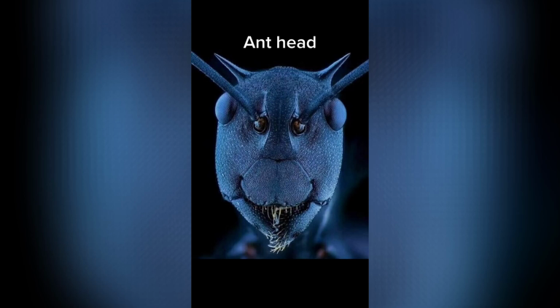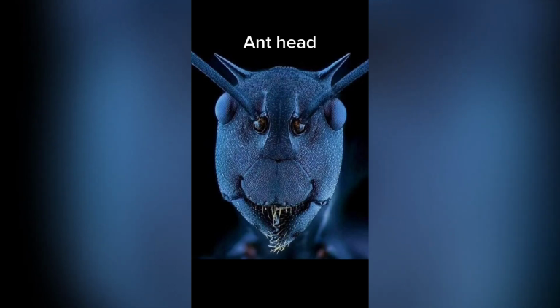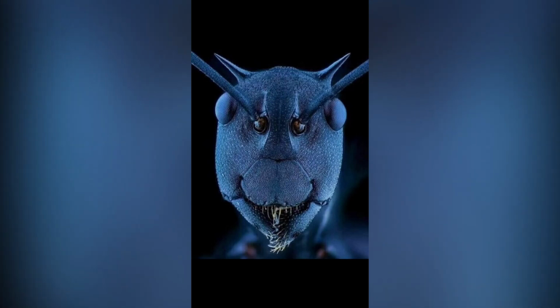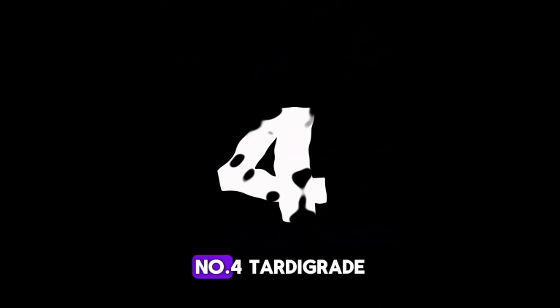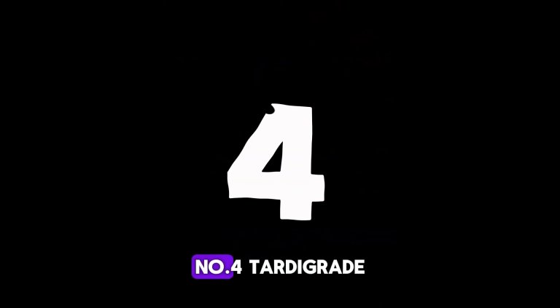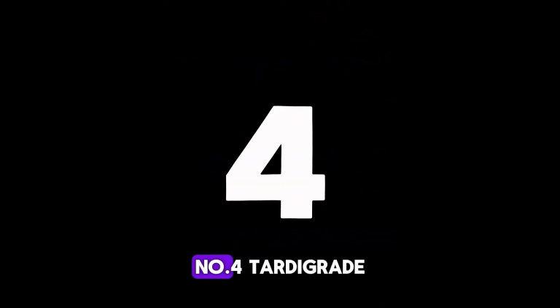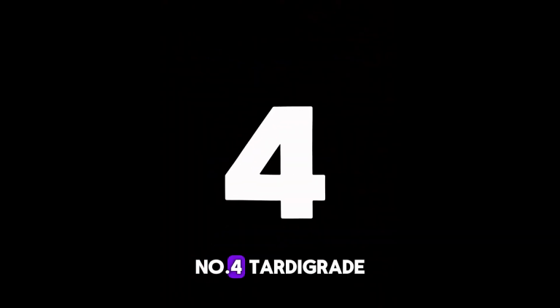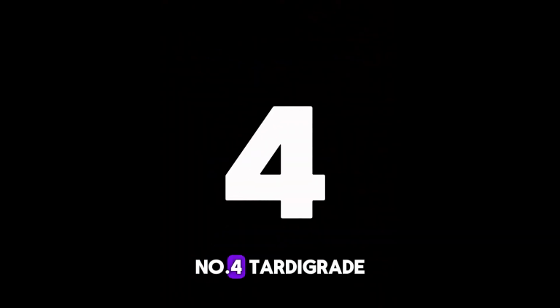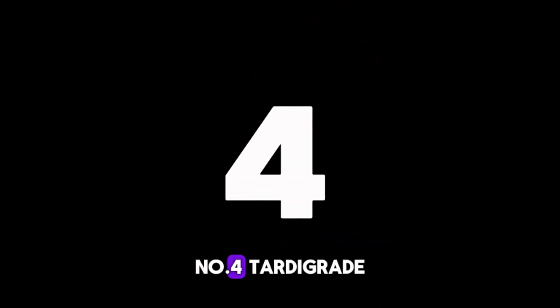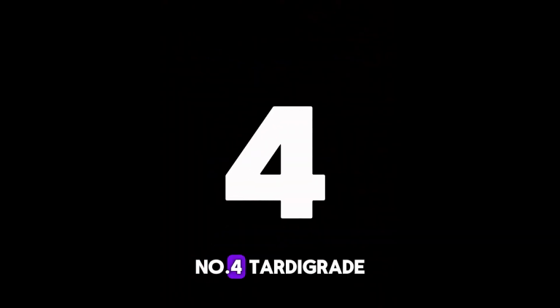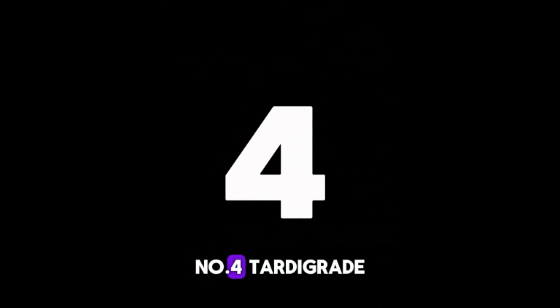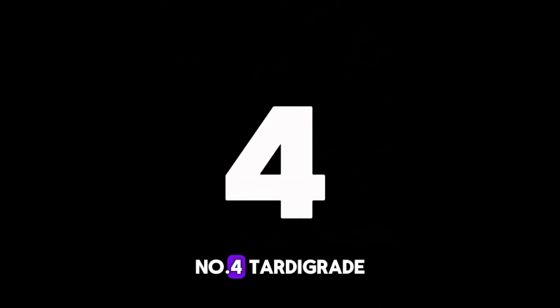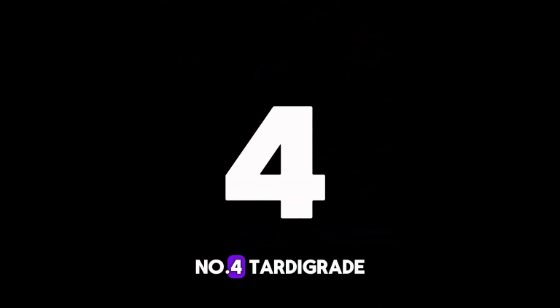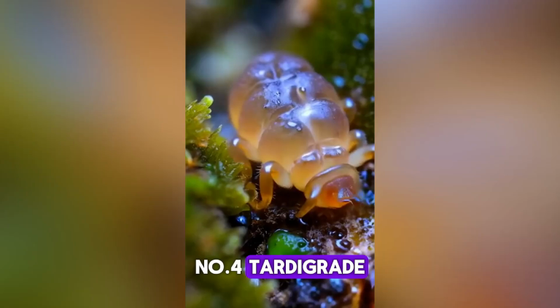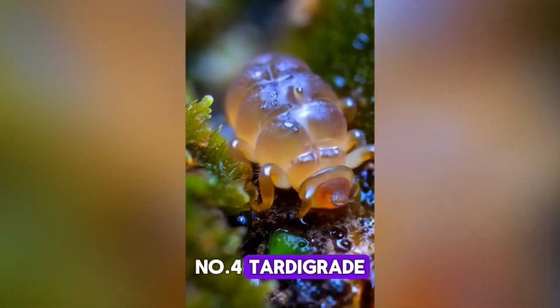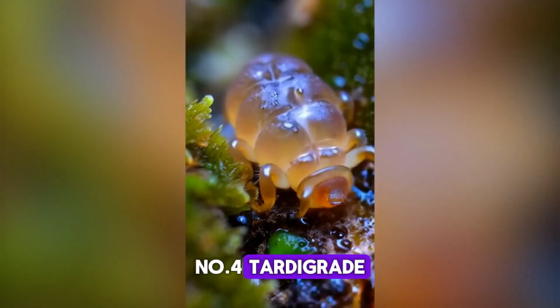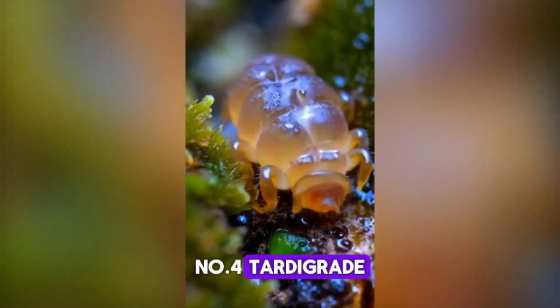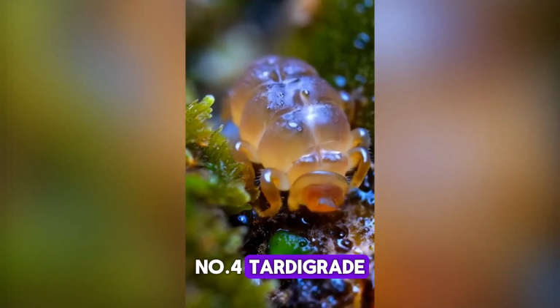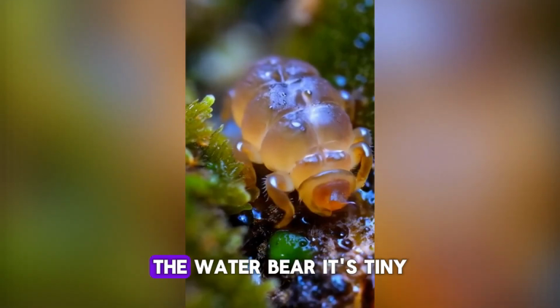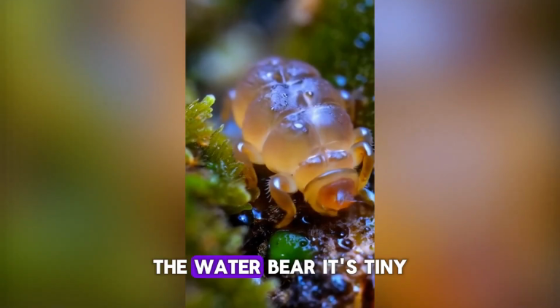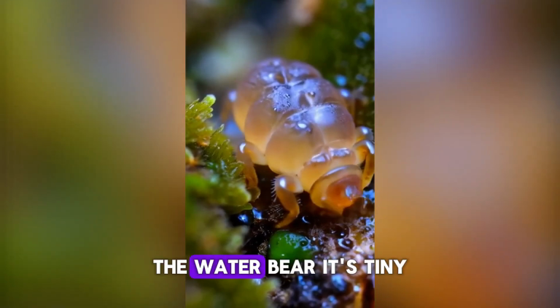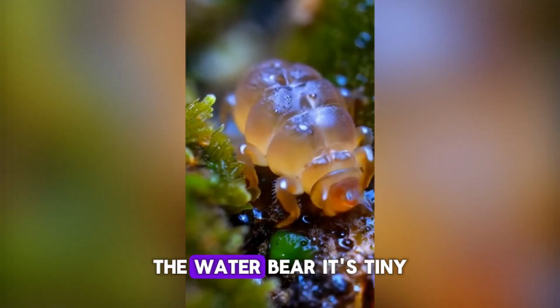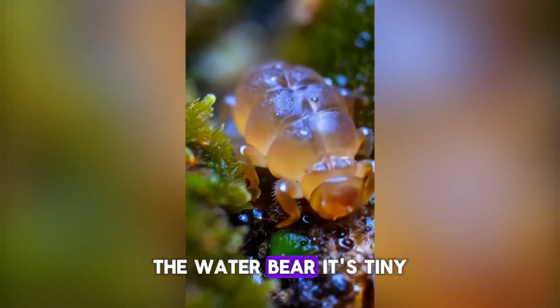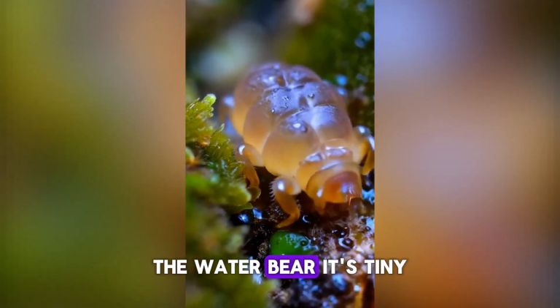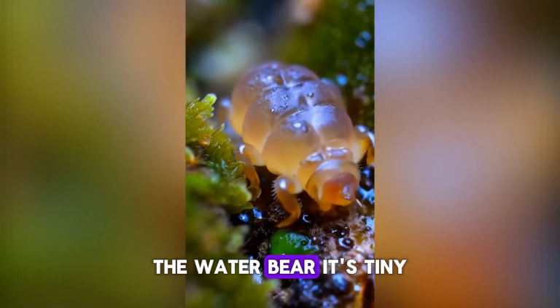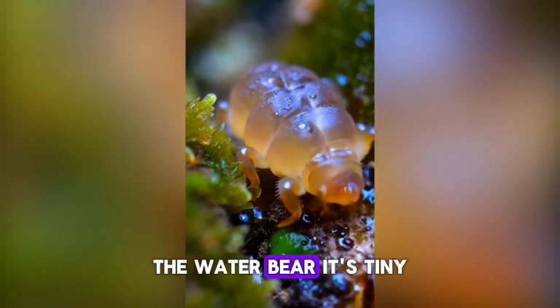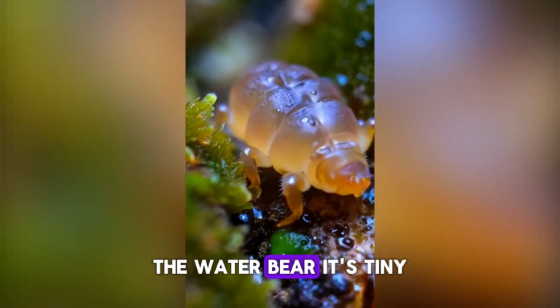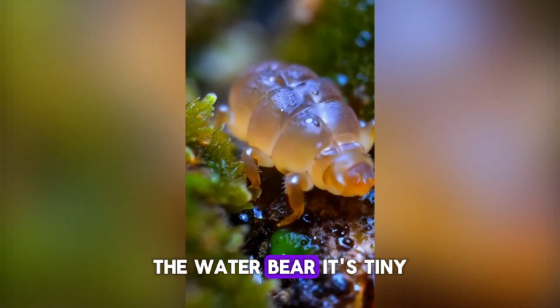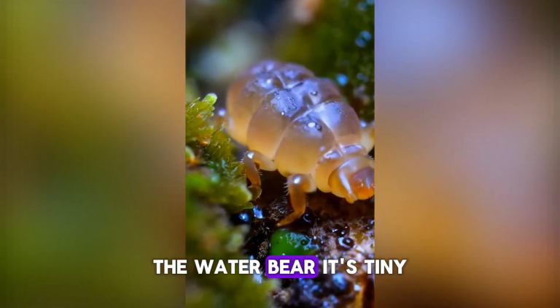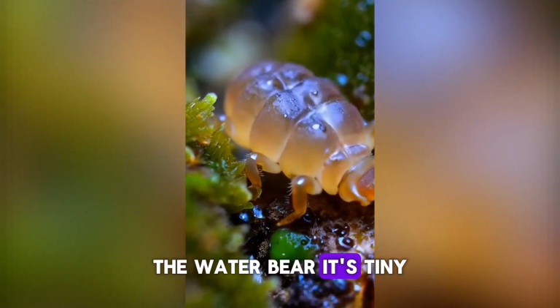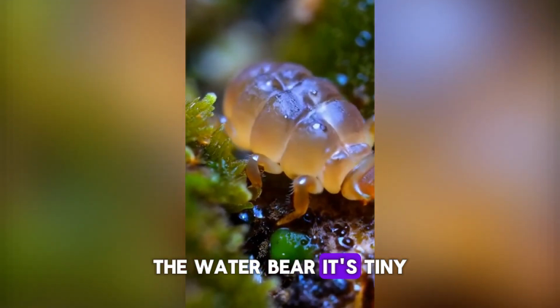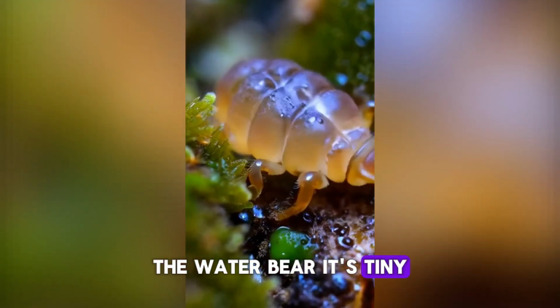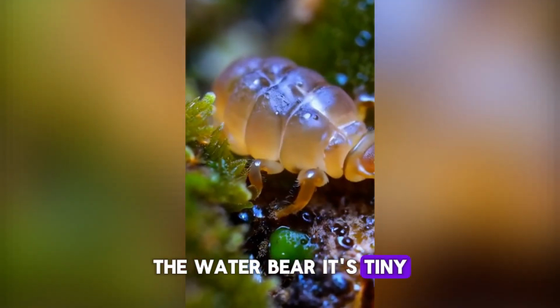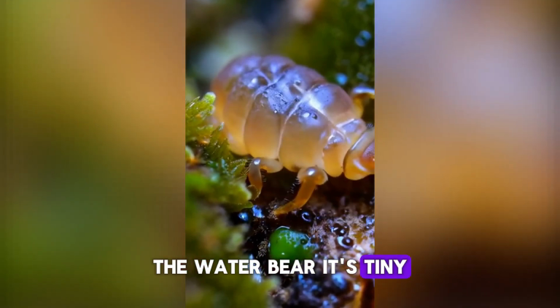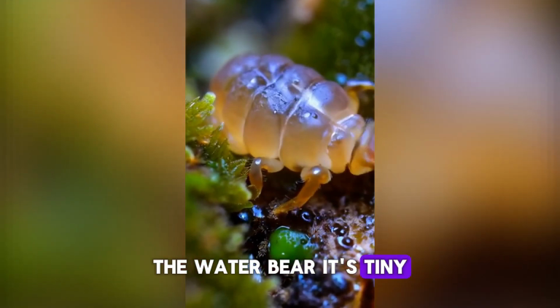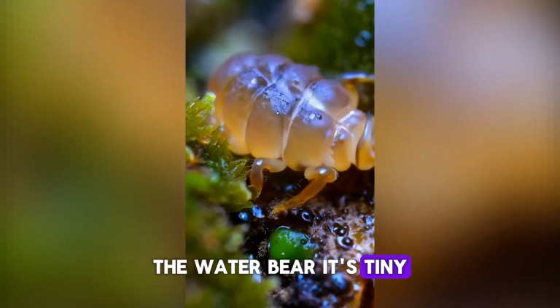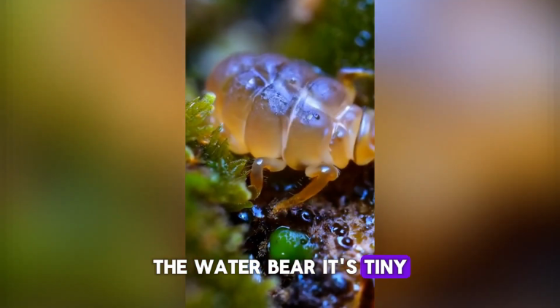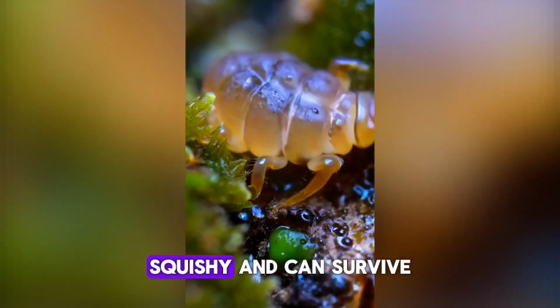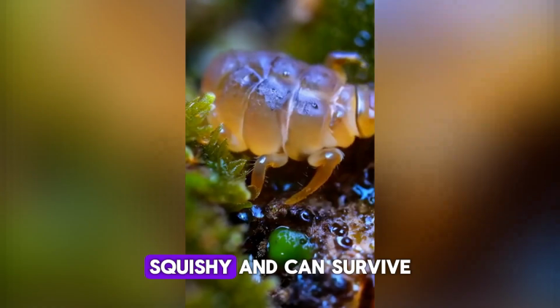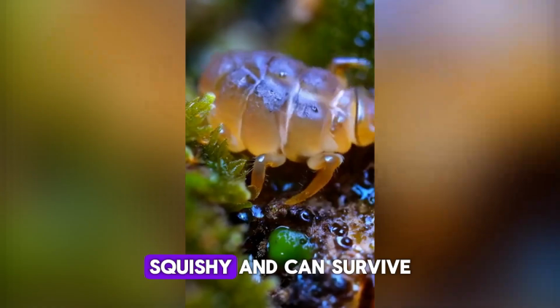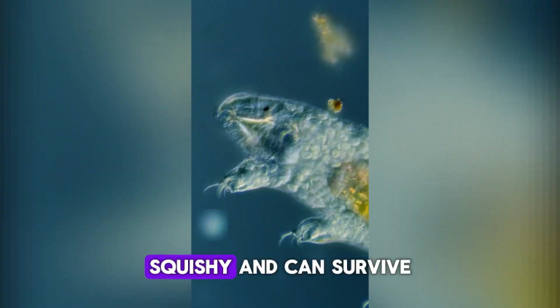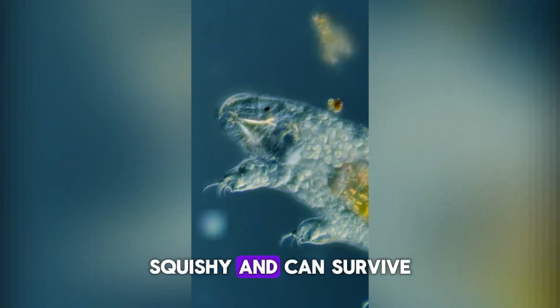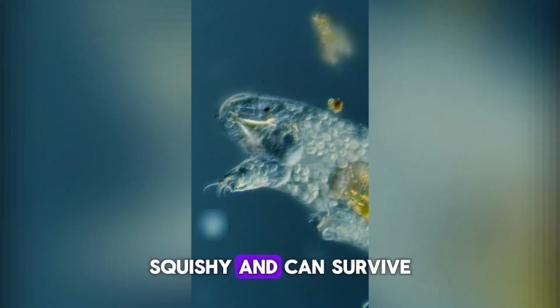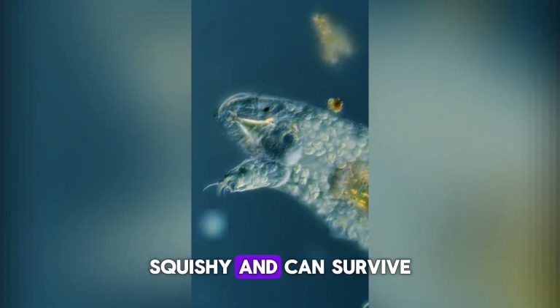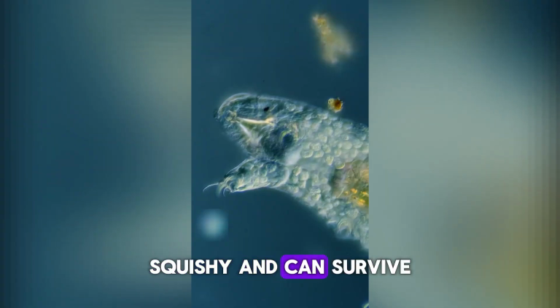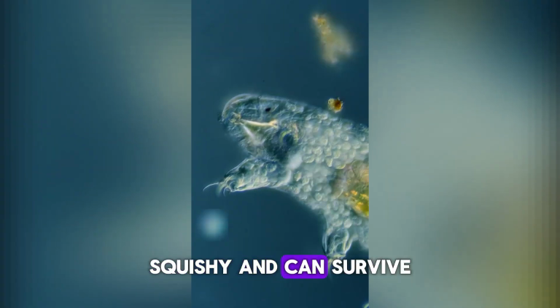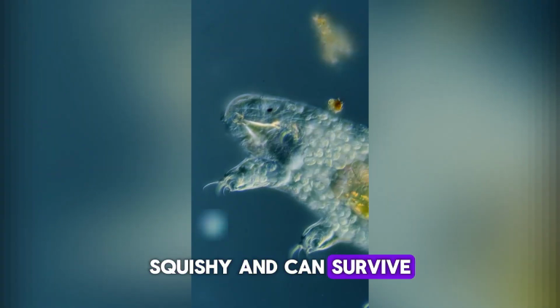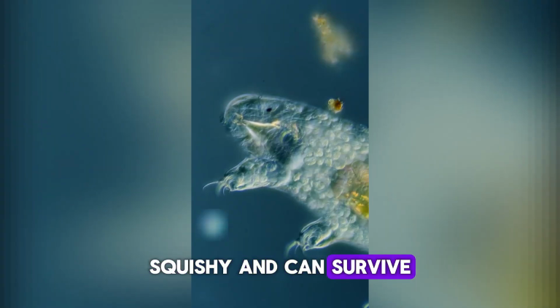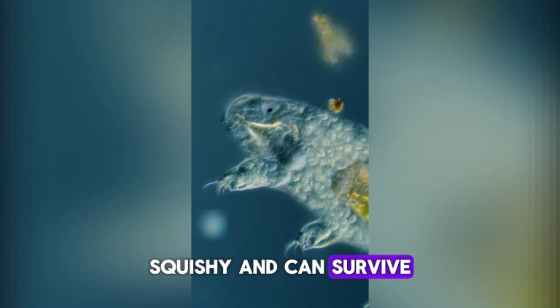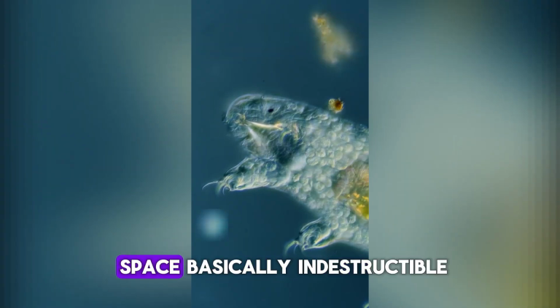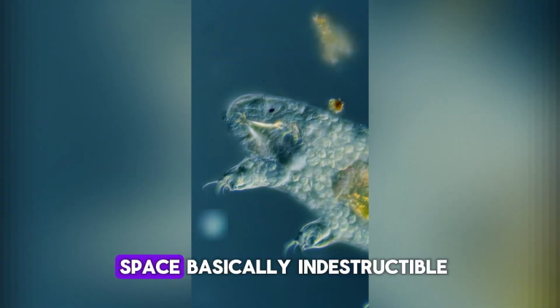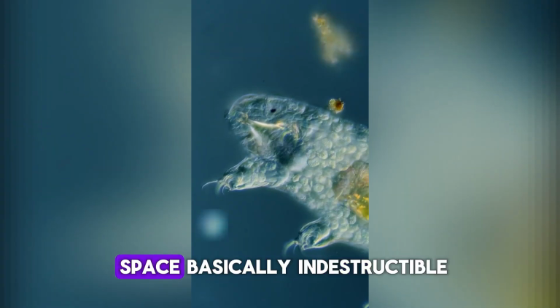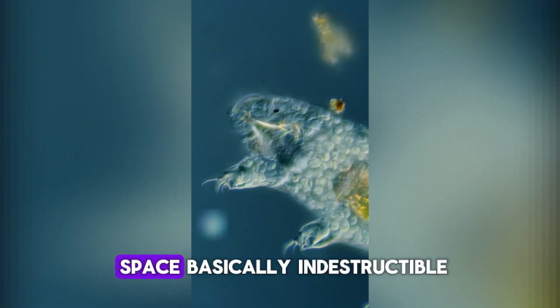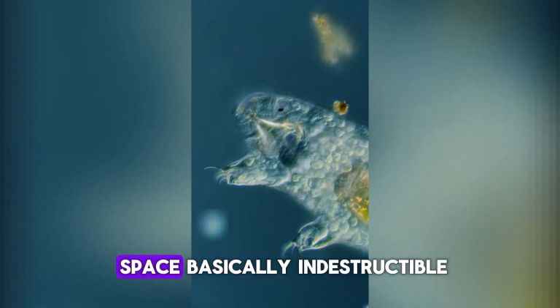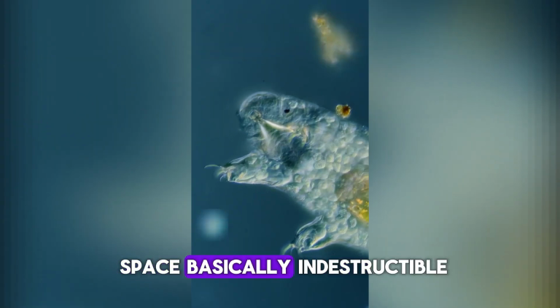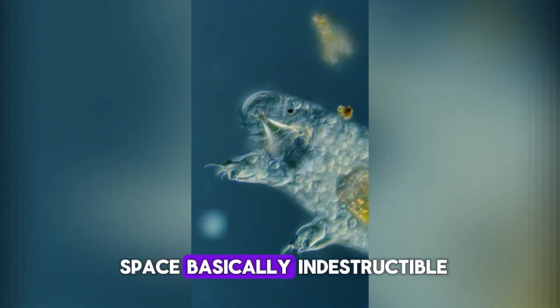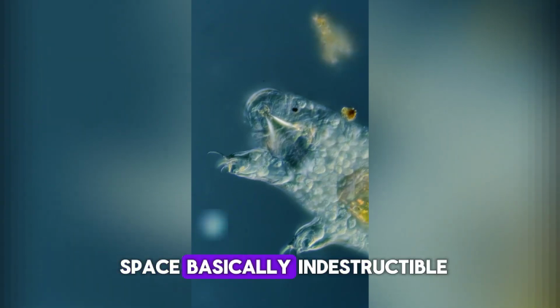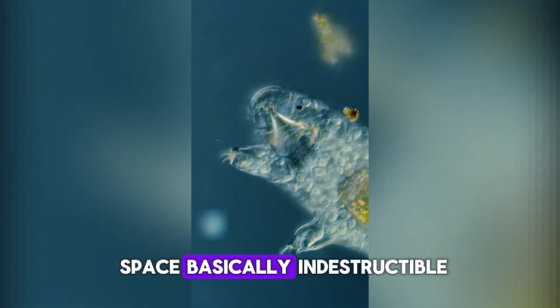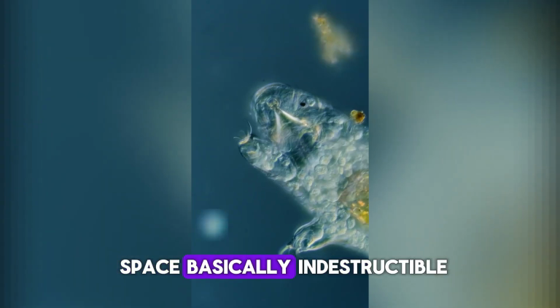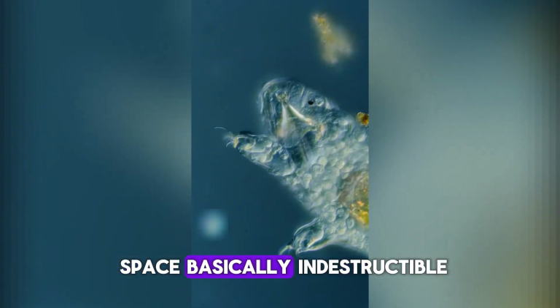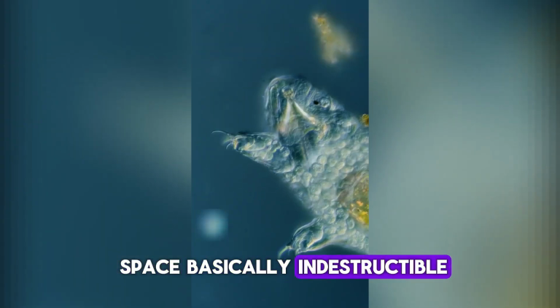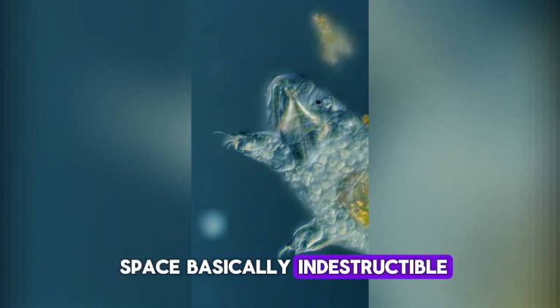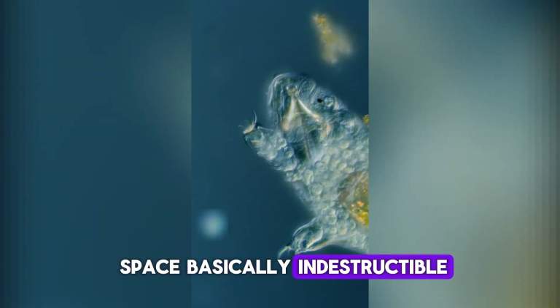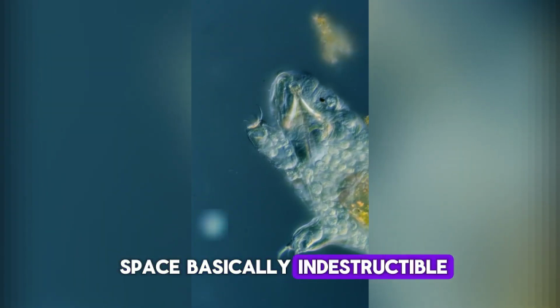Number 4. Tardigrade, the water bear. It's tiny, squishy, and can survive space. Basically indestructible.